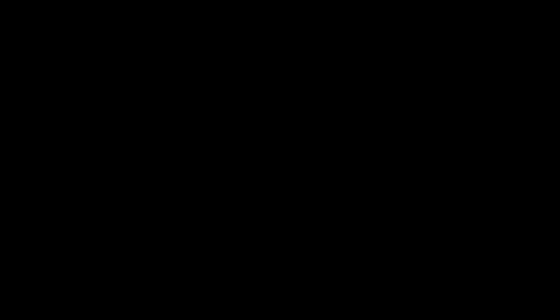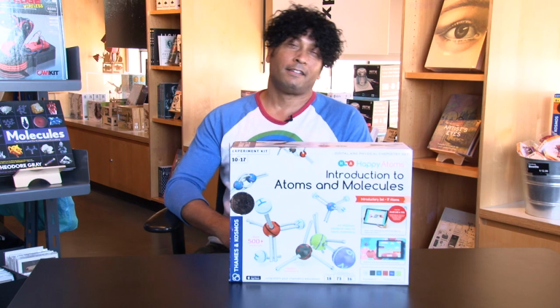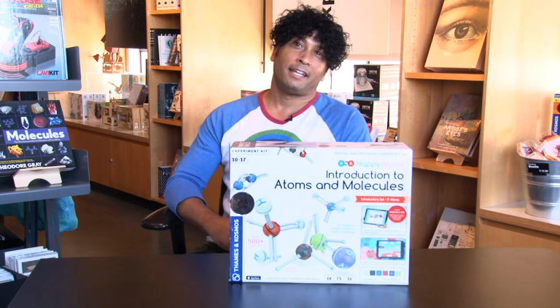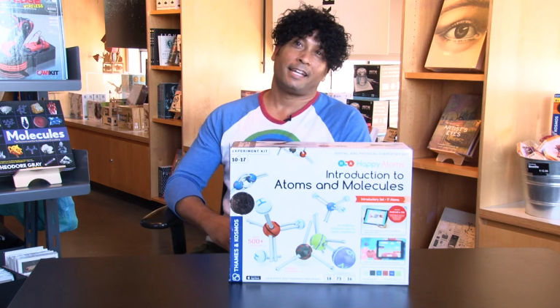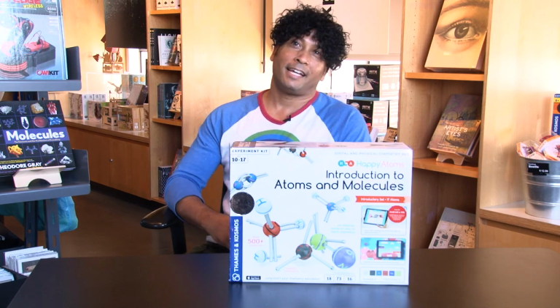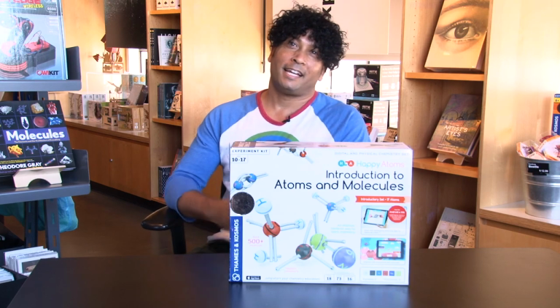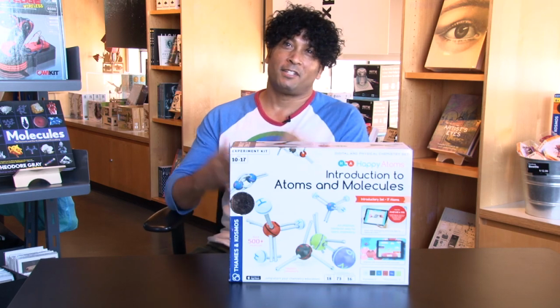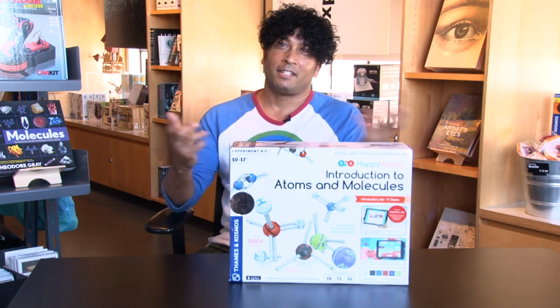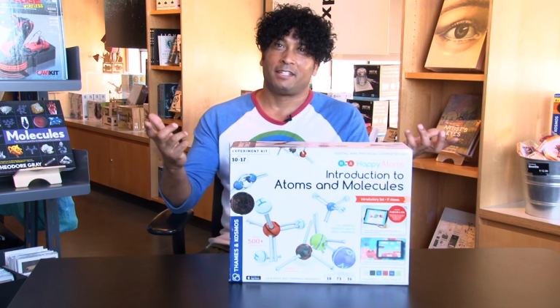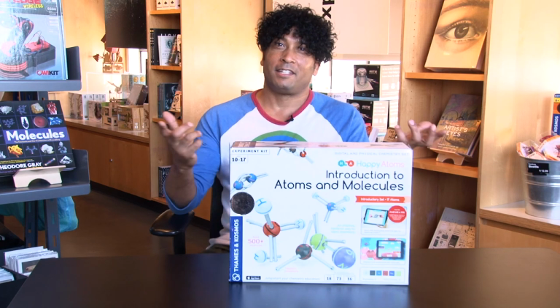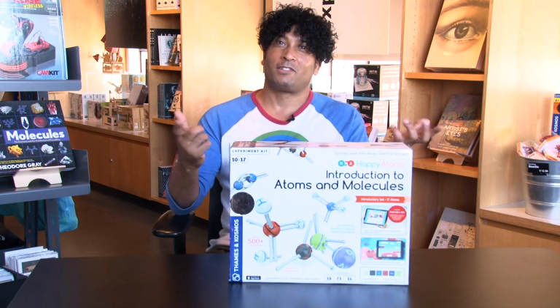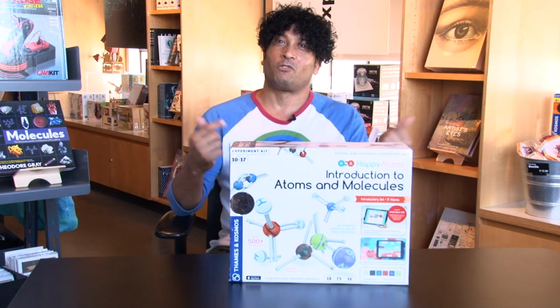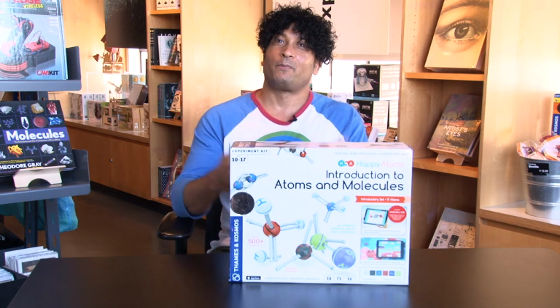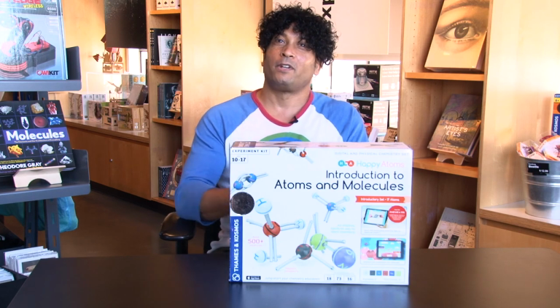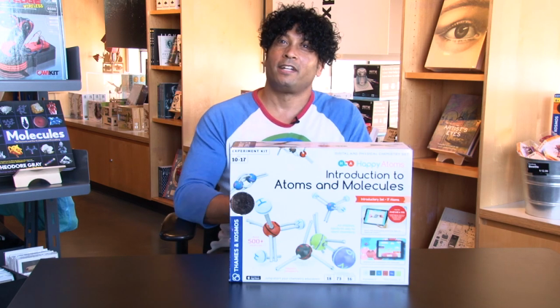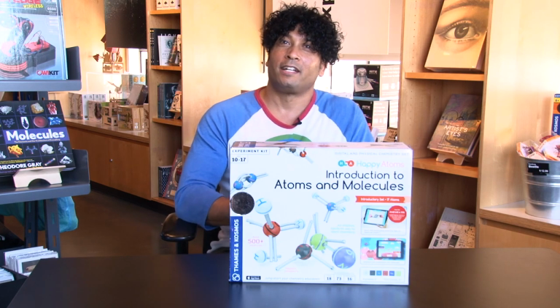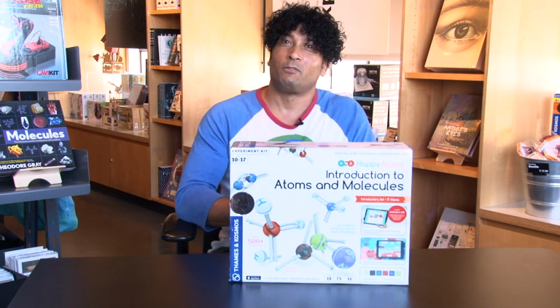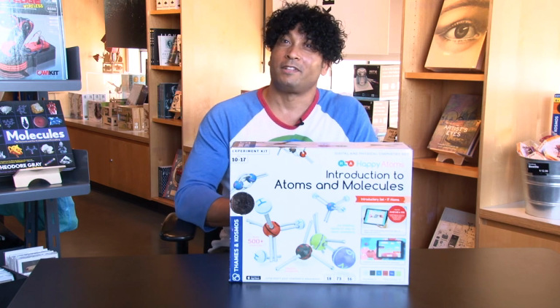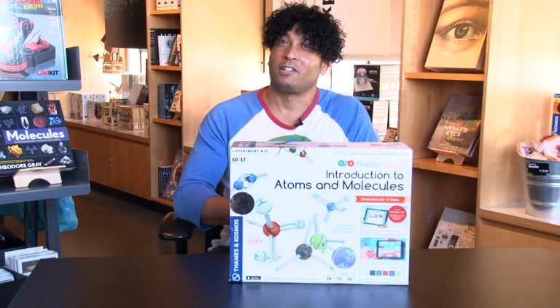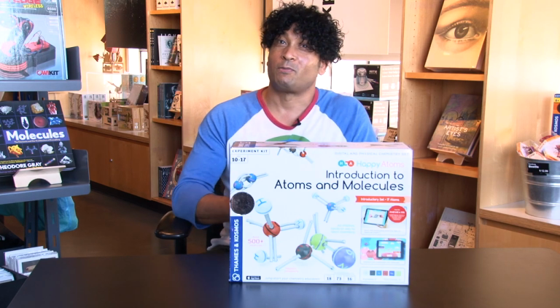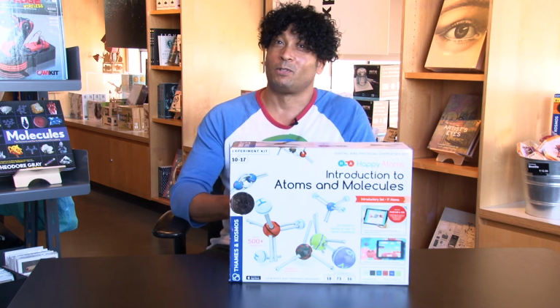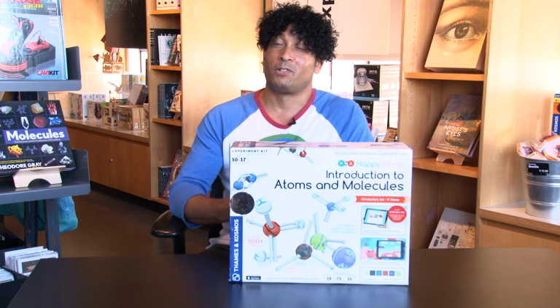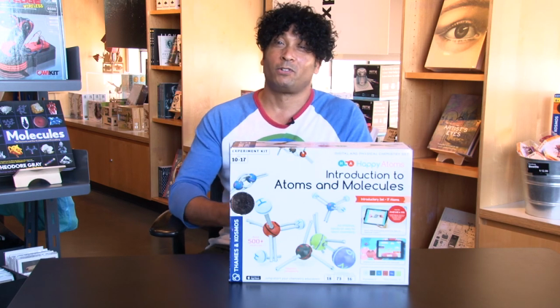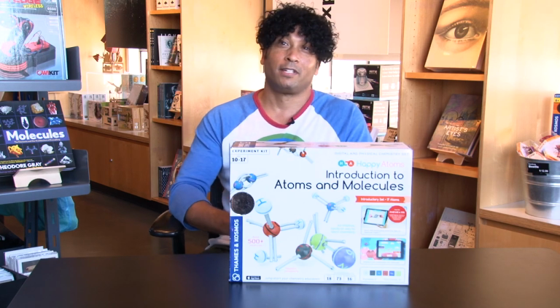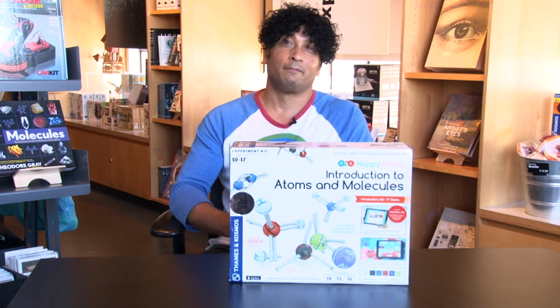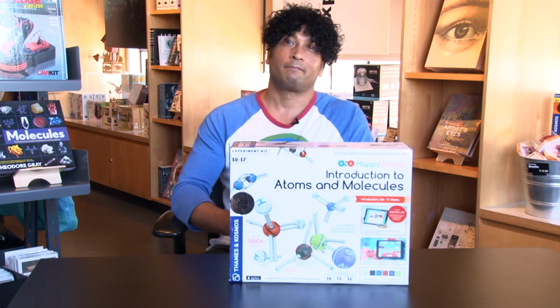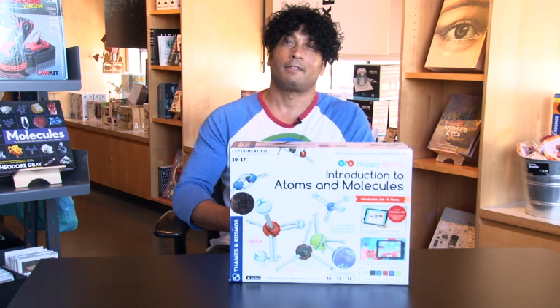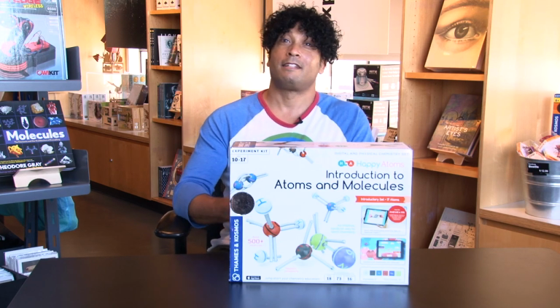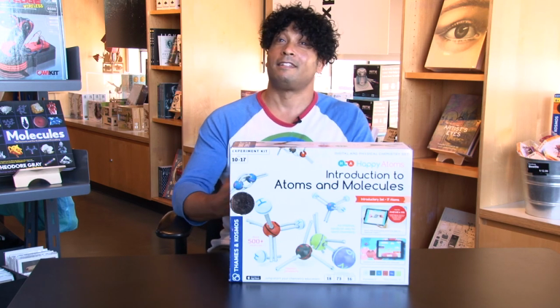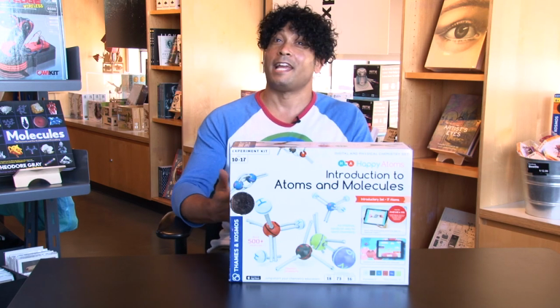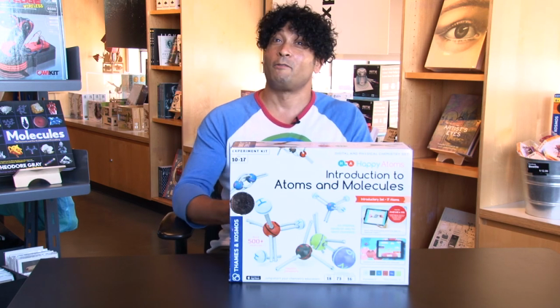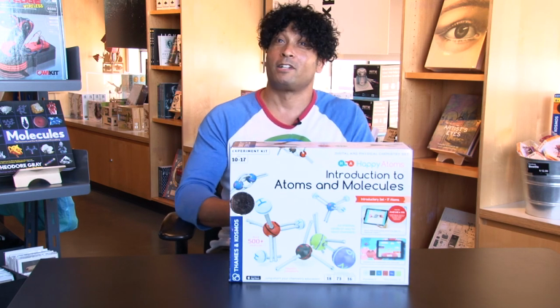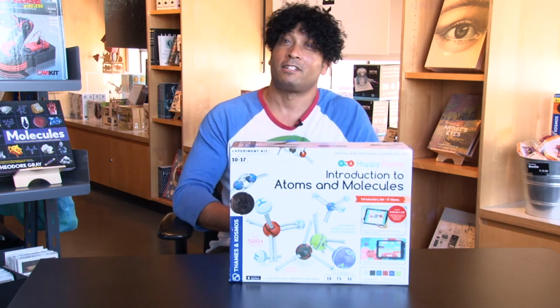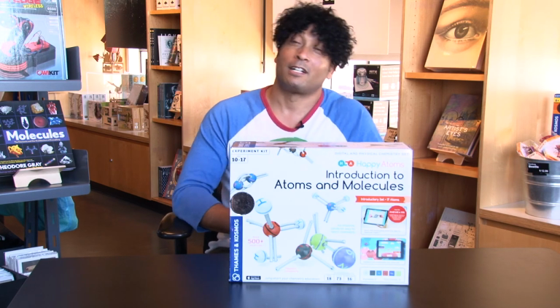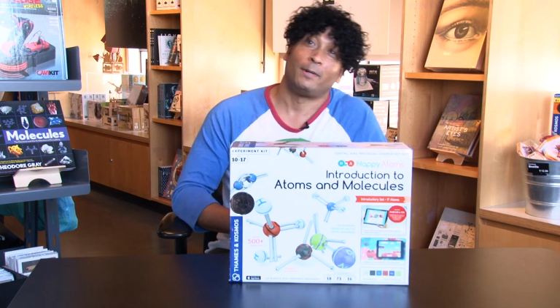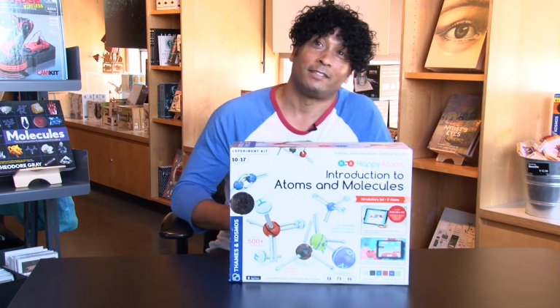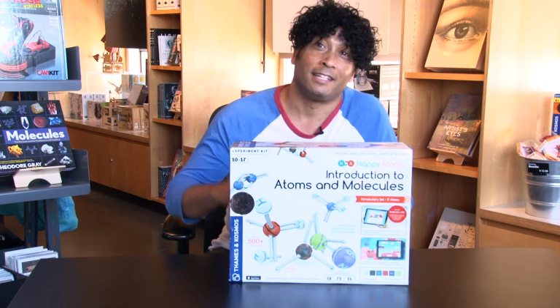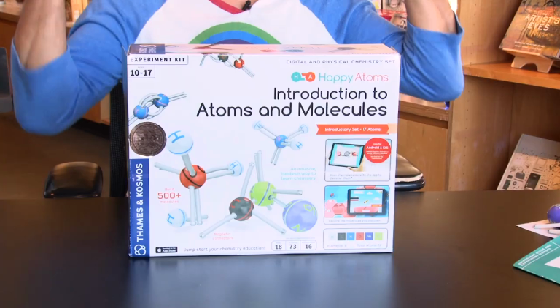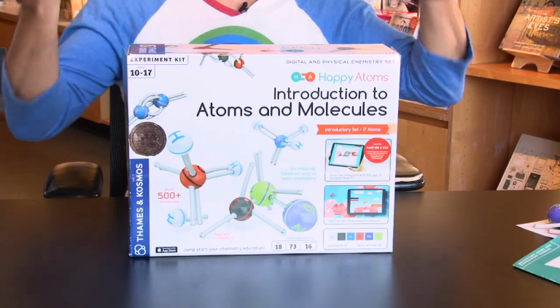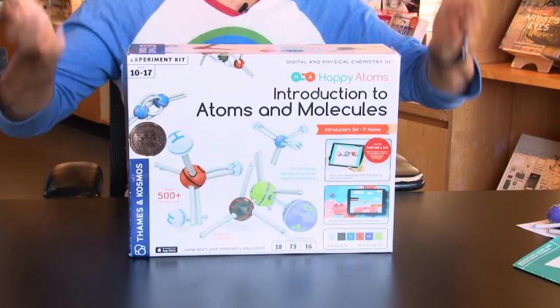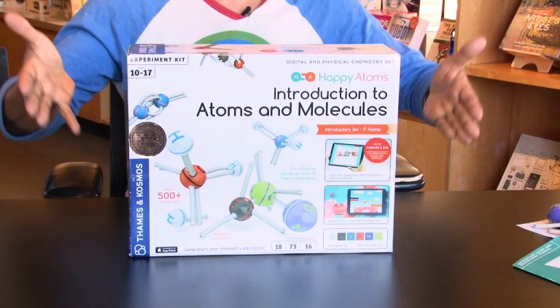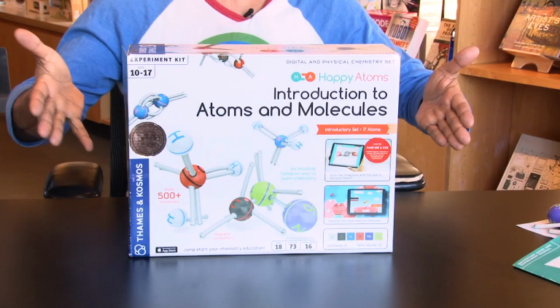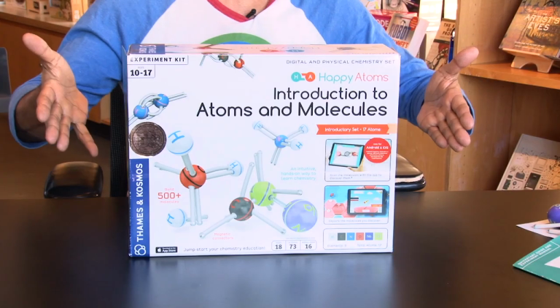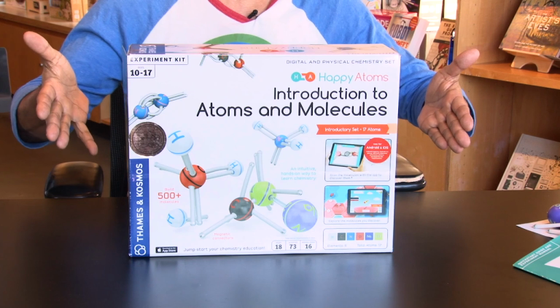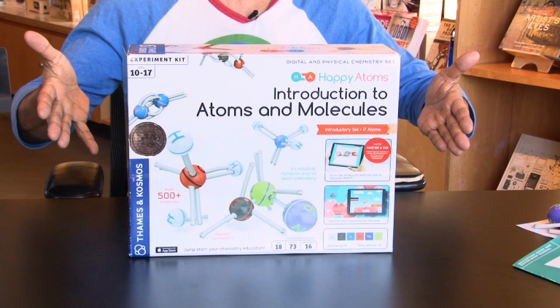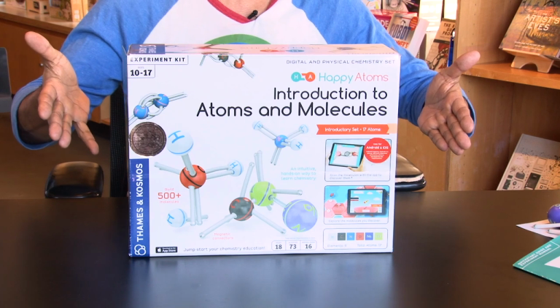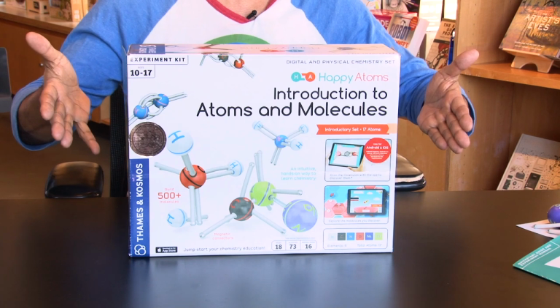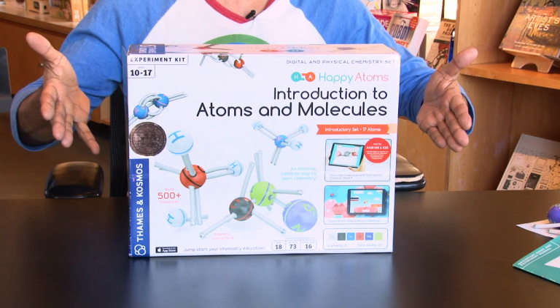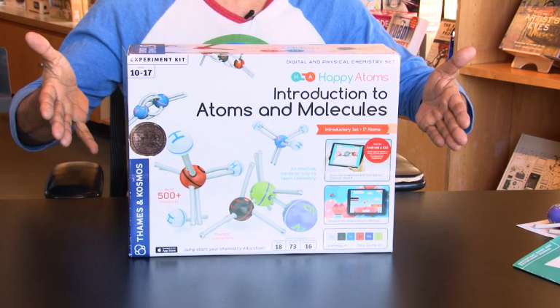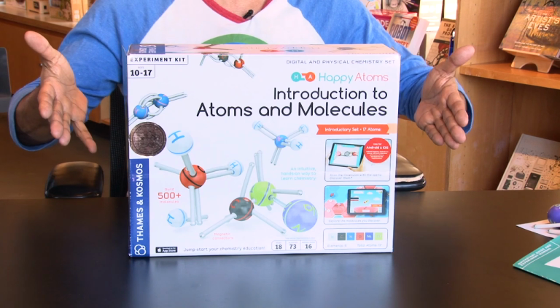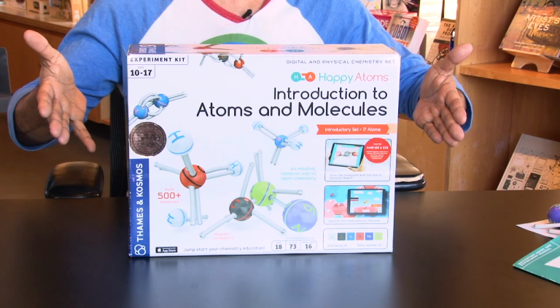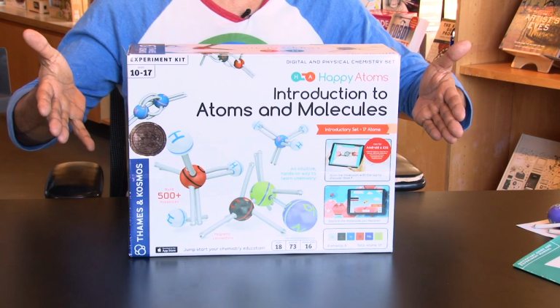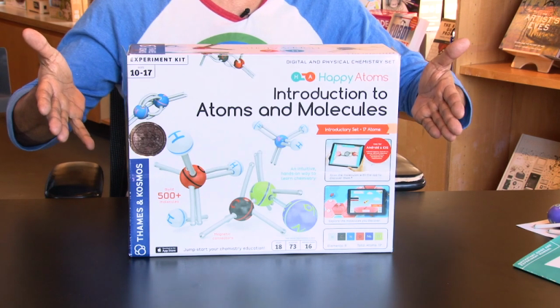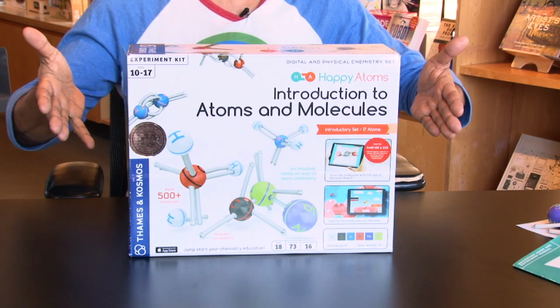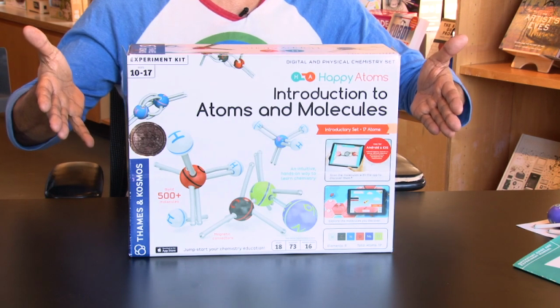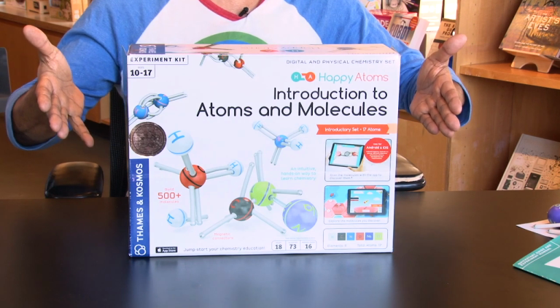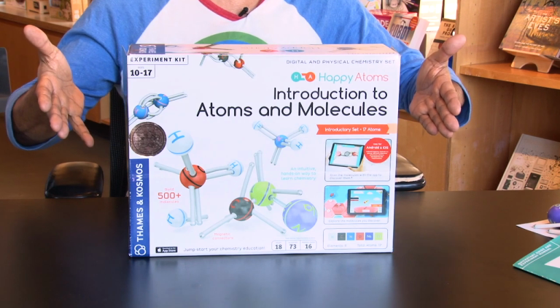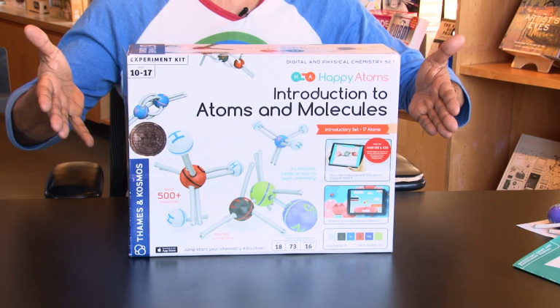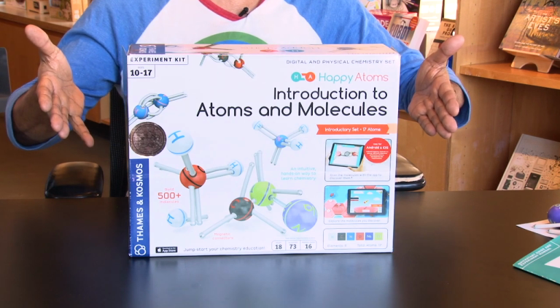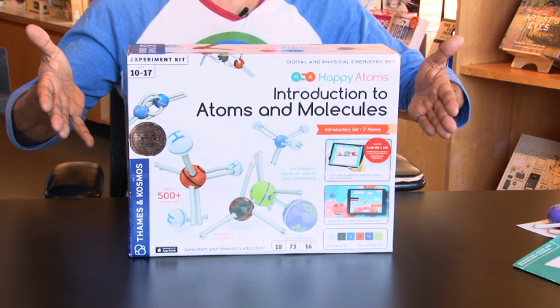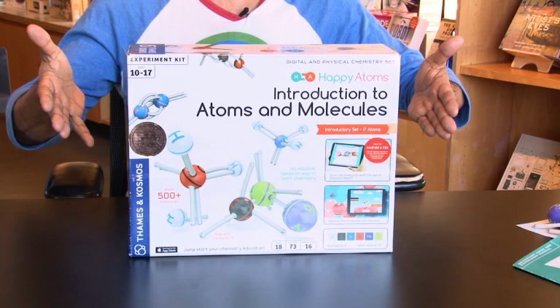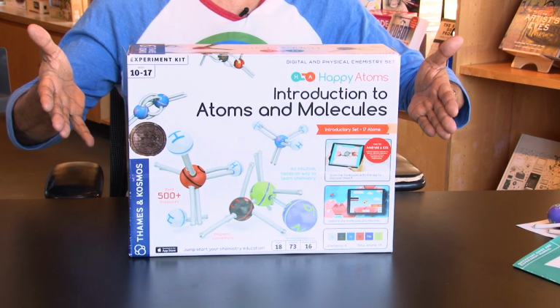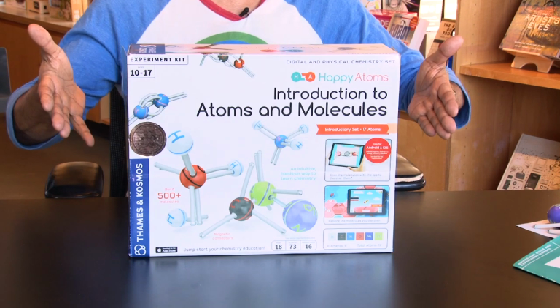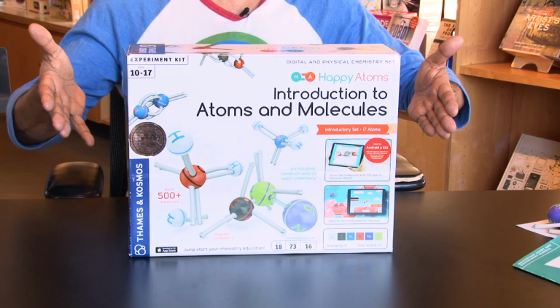Hey guys, this is Scorpio here with the Exploratorium, and today we're going to talk about the Thames & Cosmos Happy Atoms Chemistry Set.